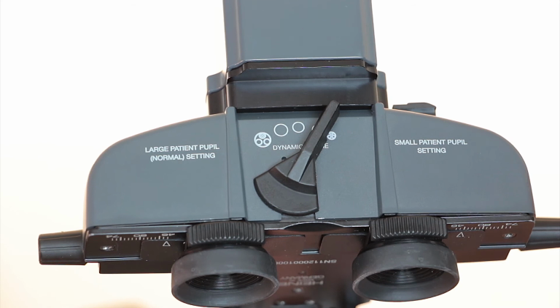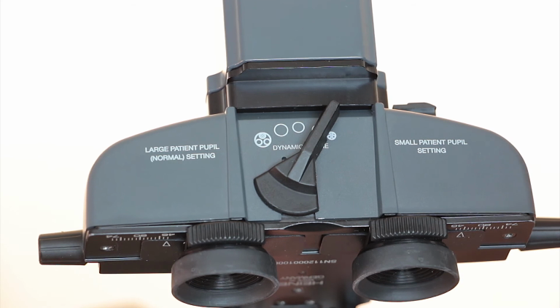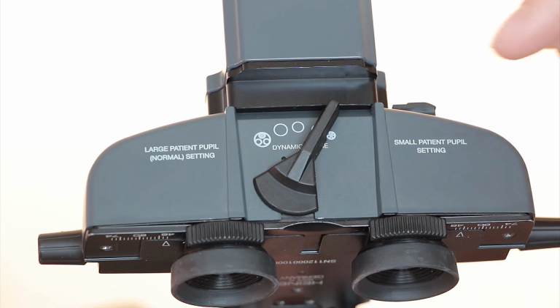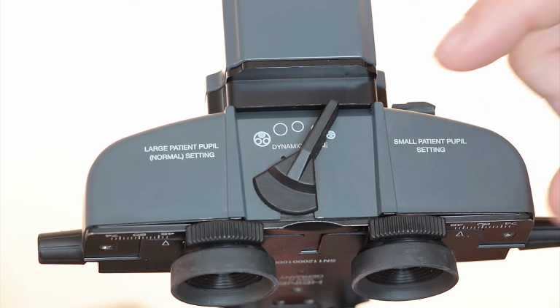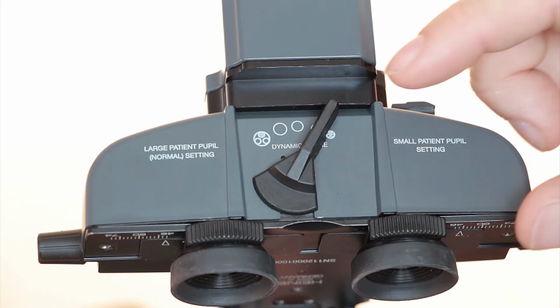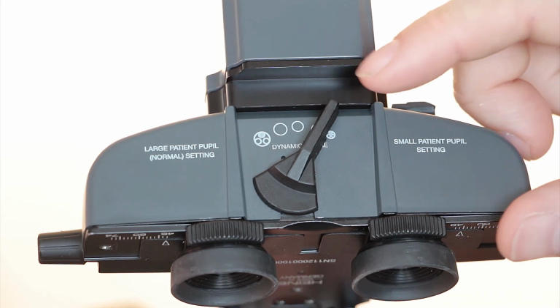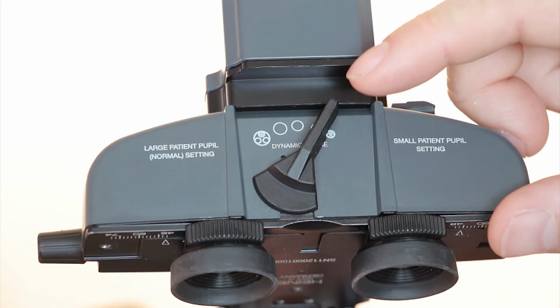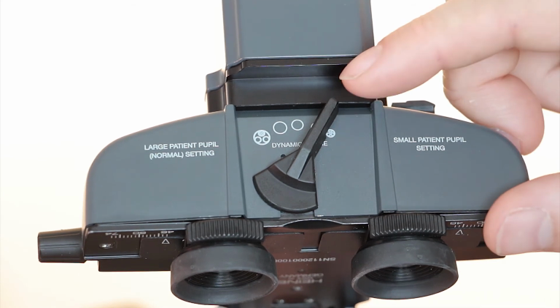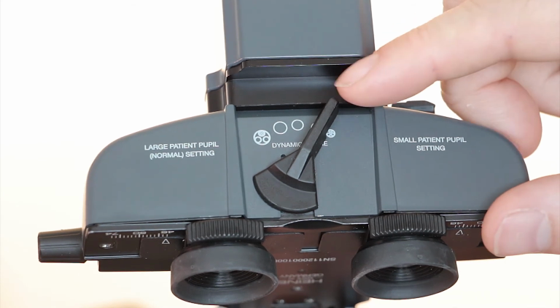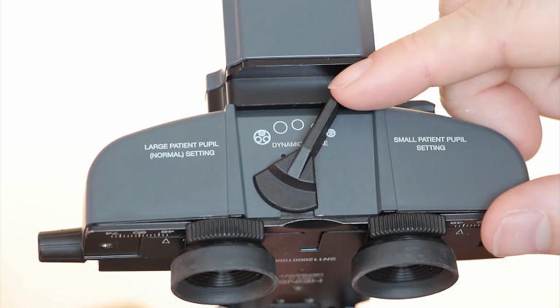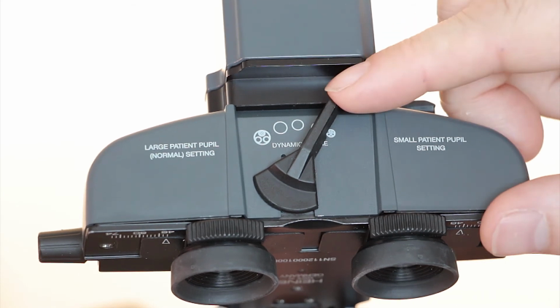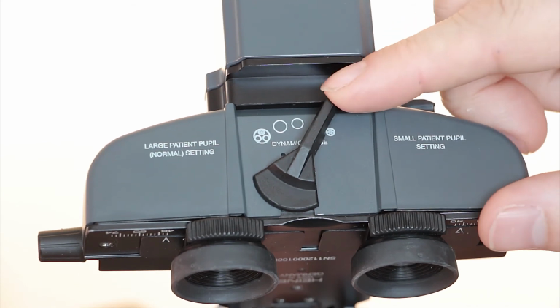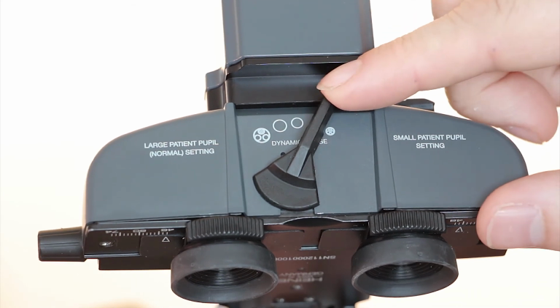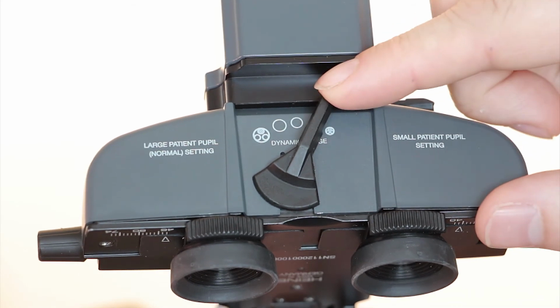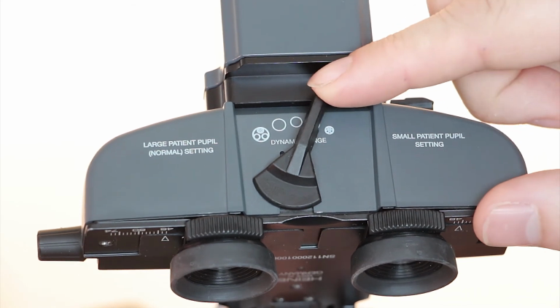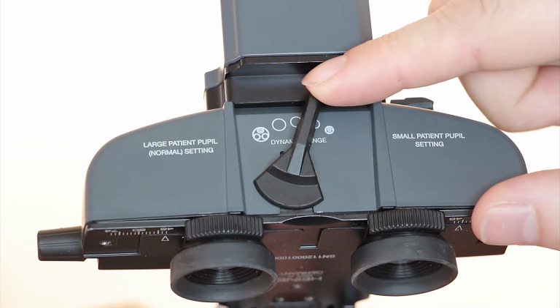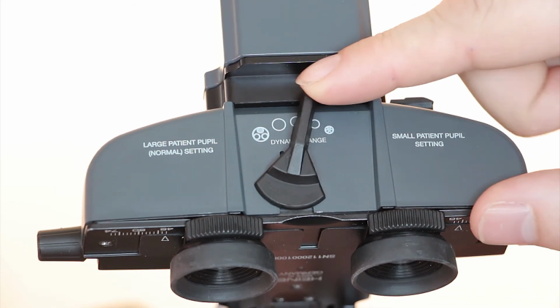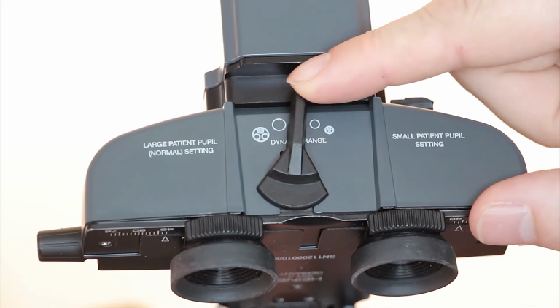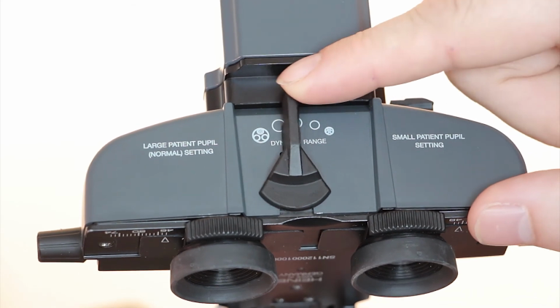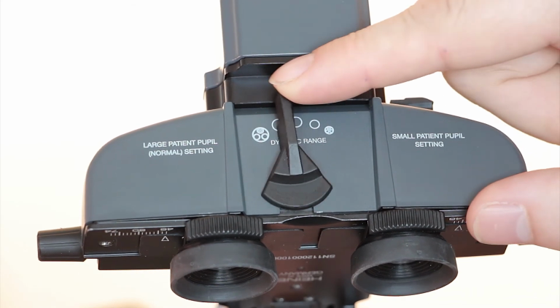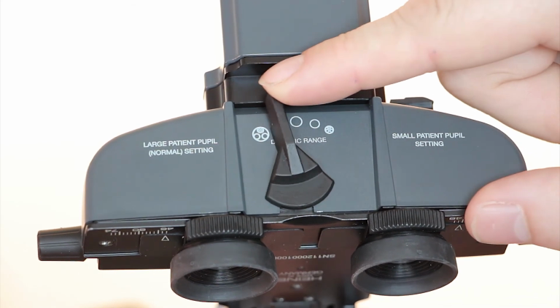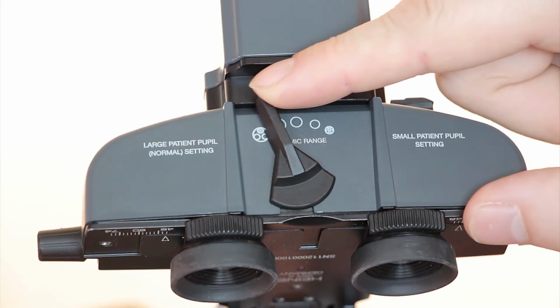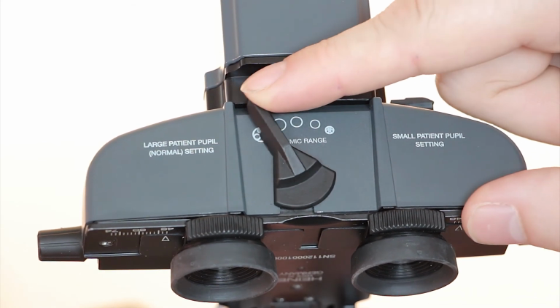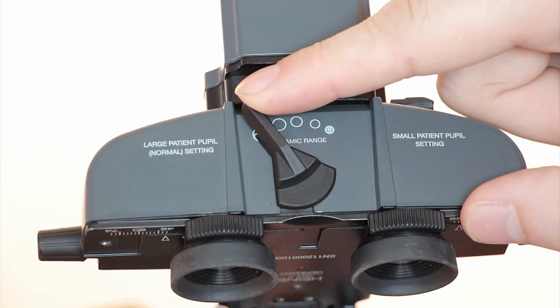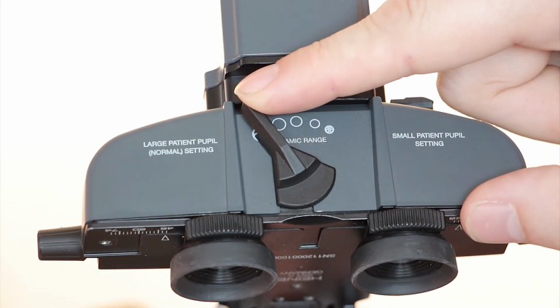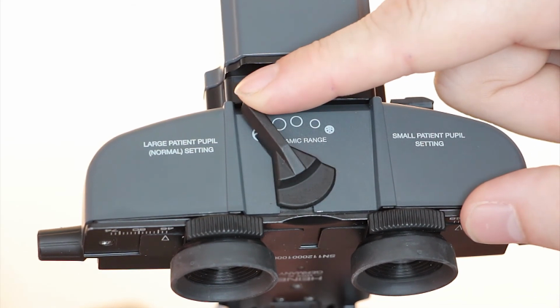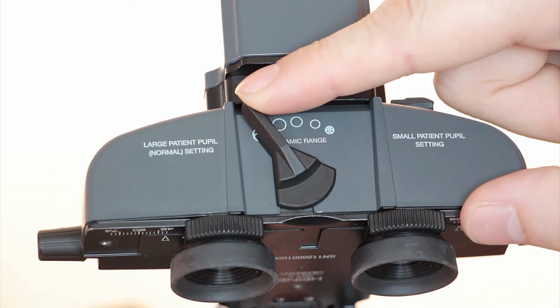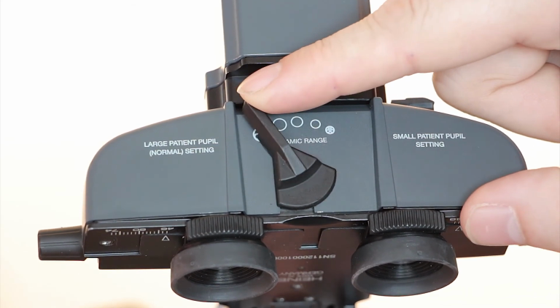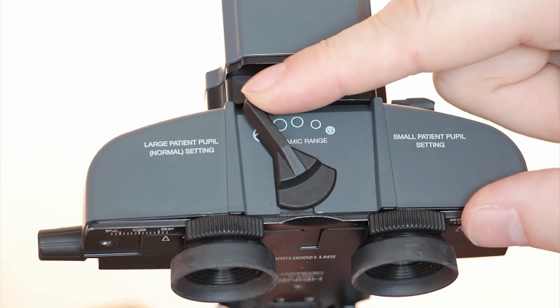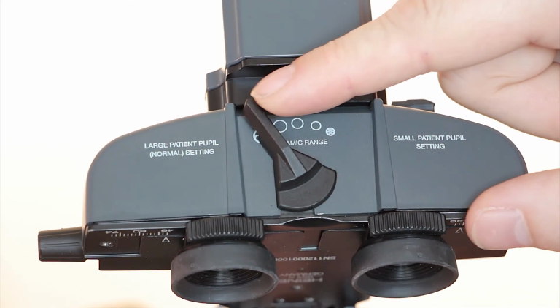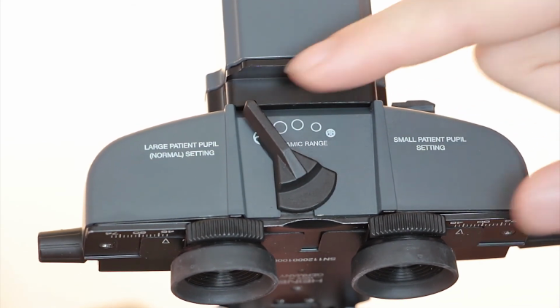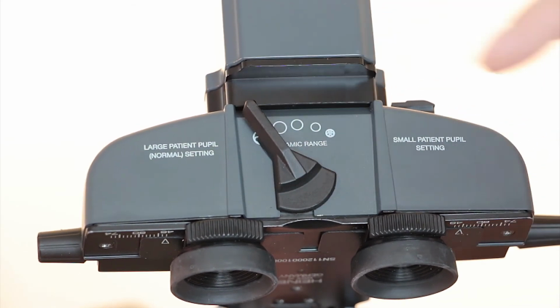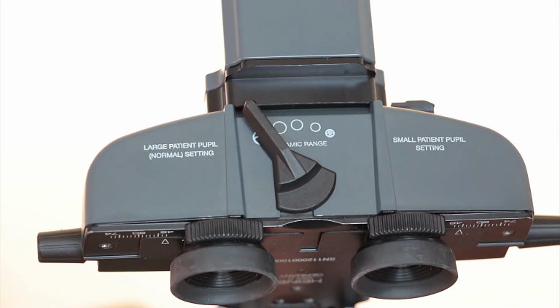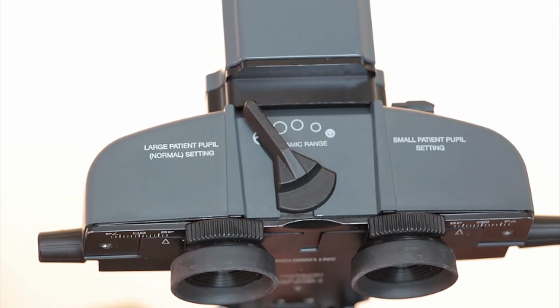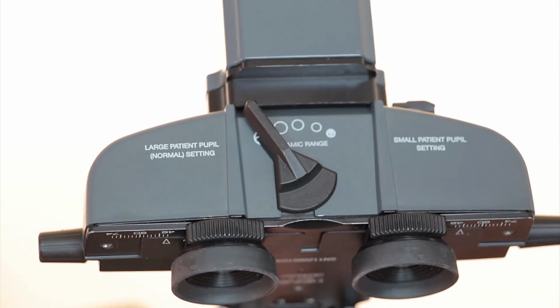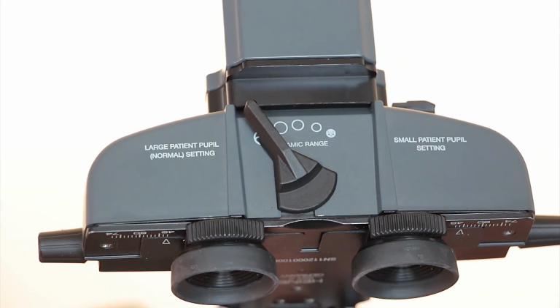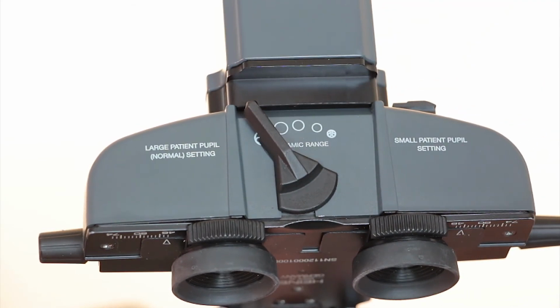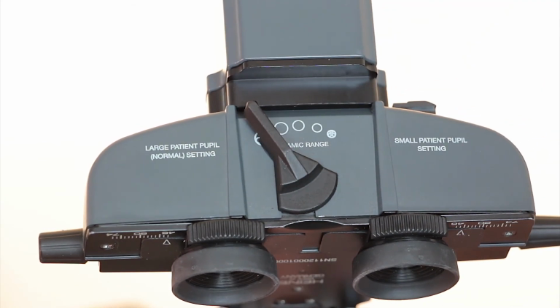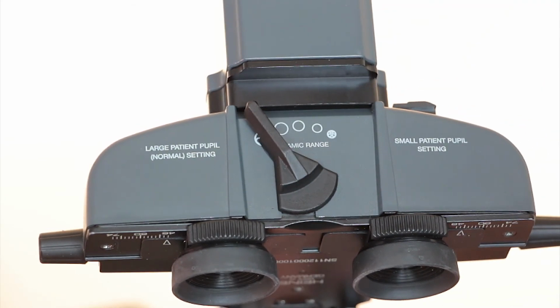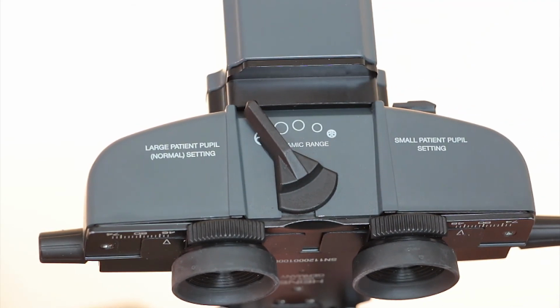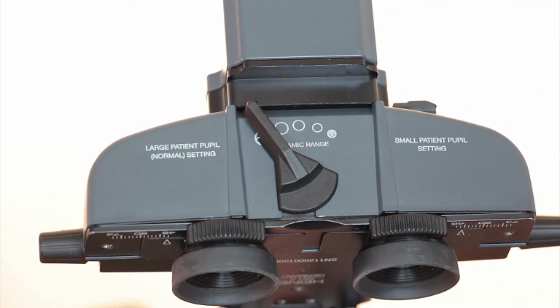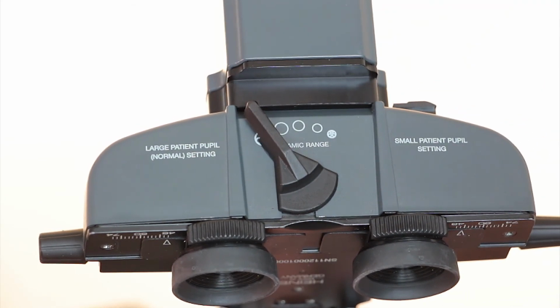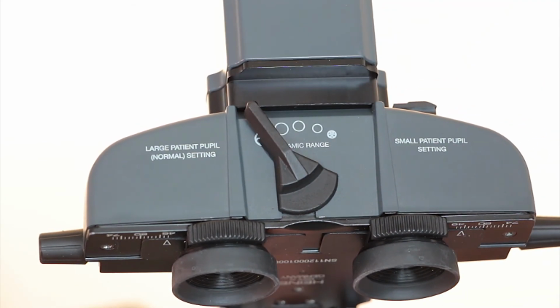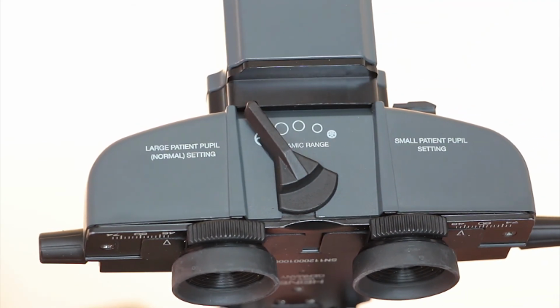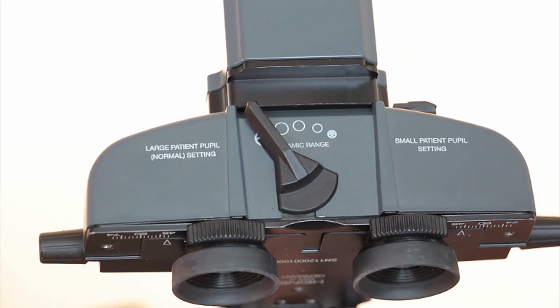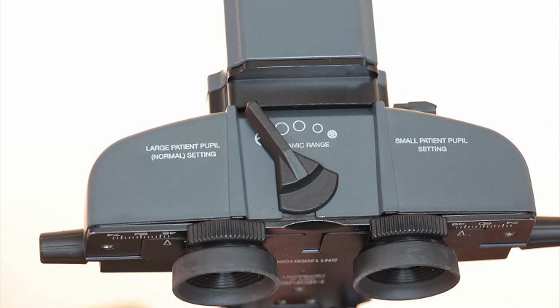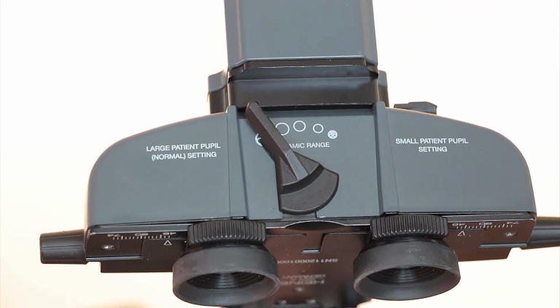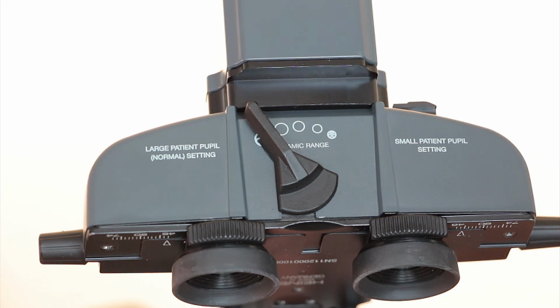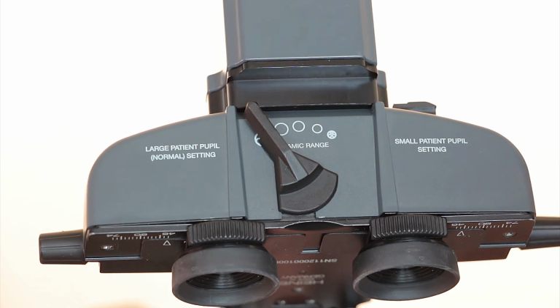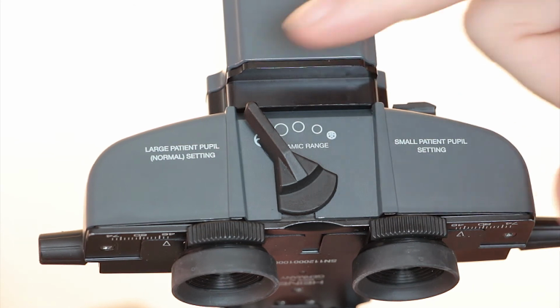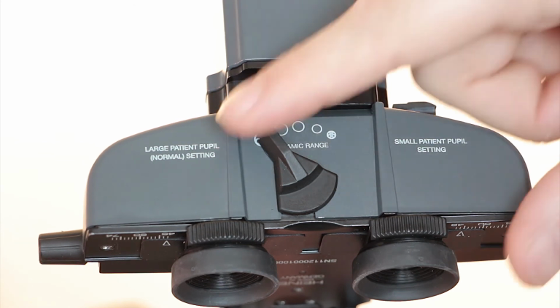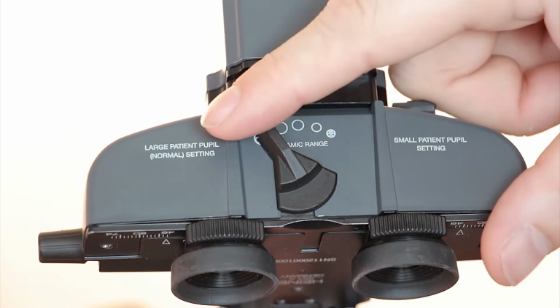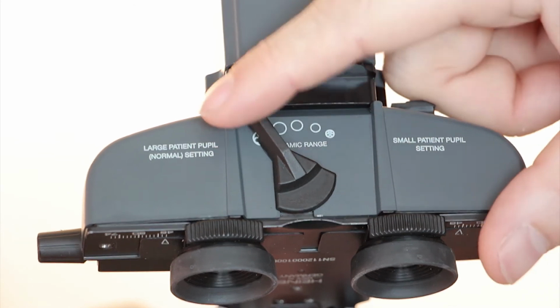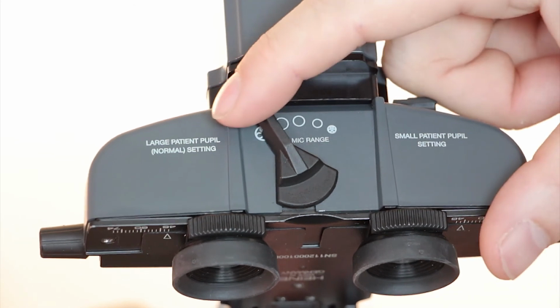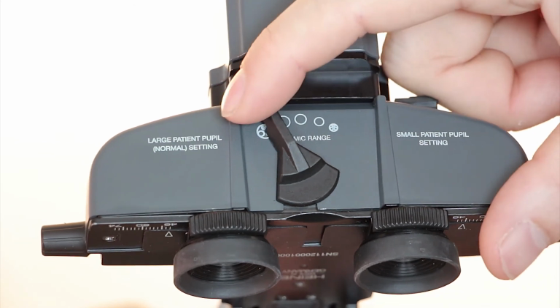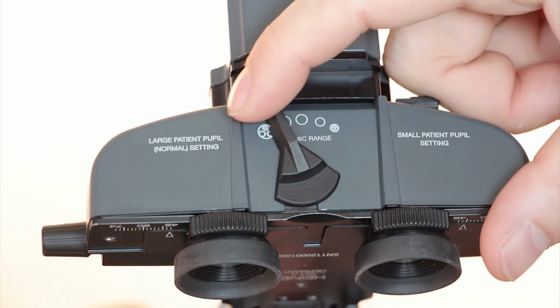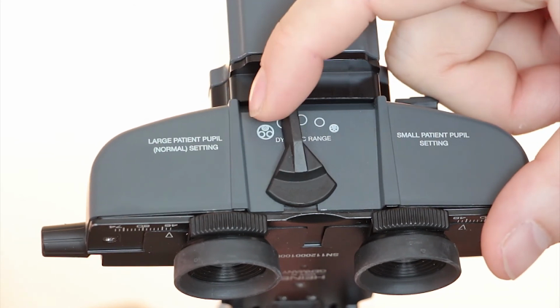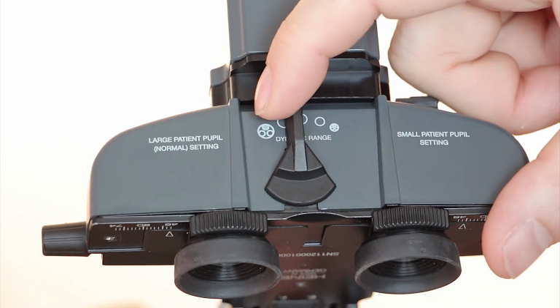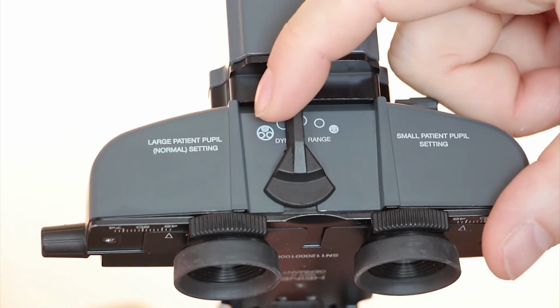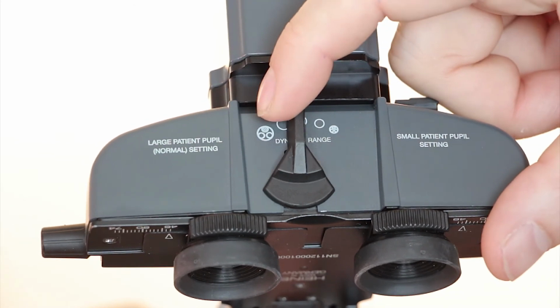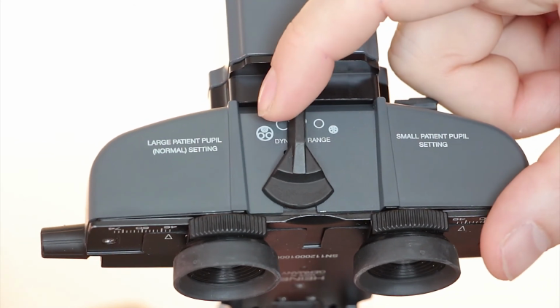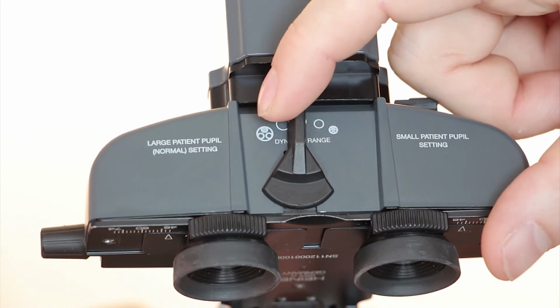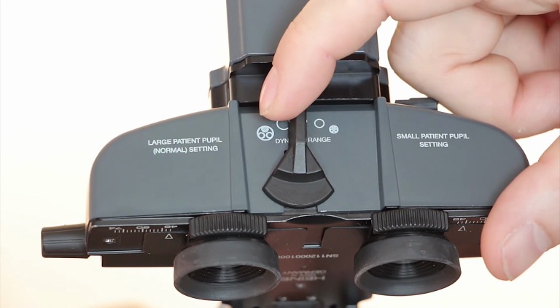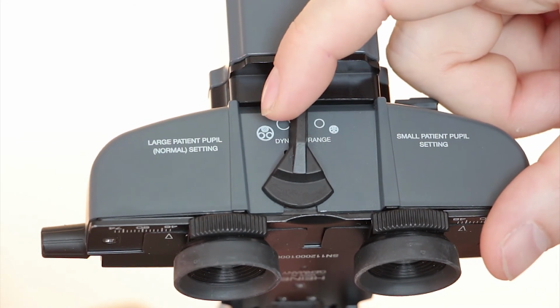Although we recommend for best imaging results, exams are done on dilated patients with the system set in the large pupil position.